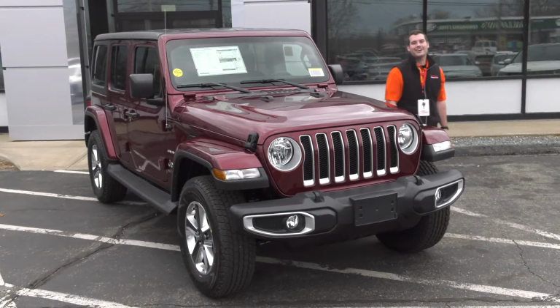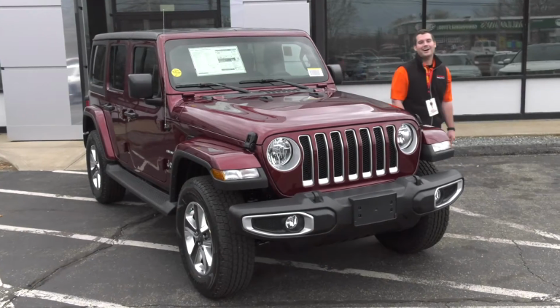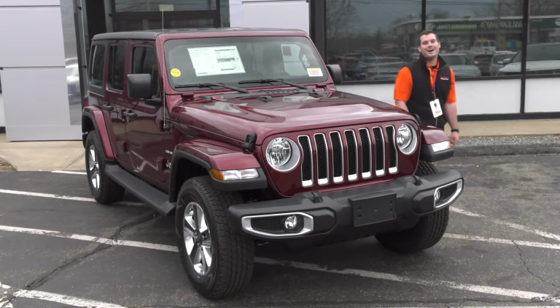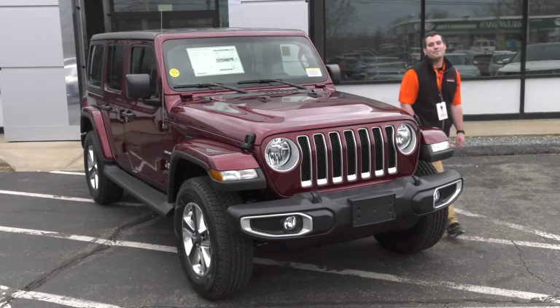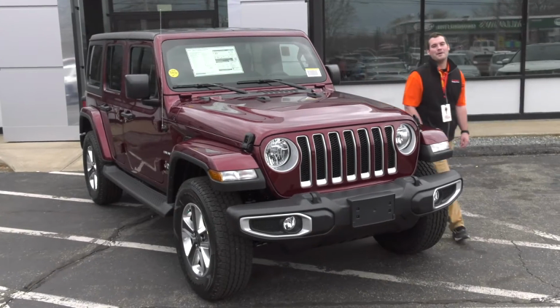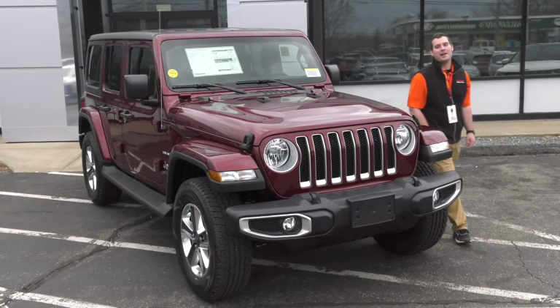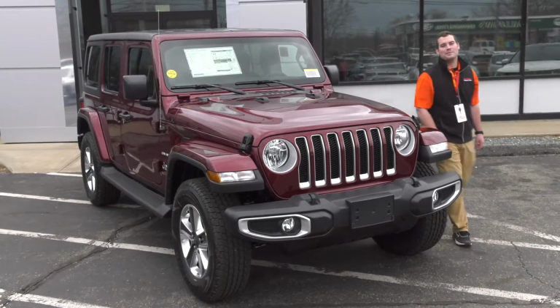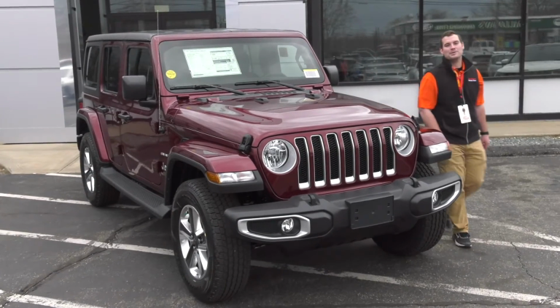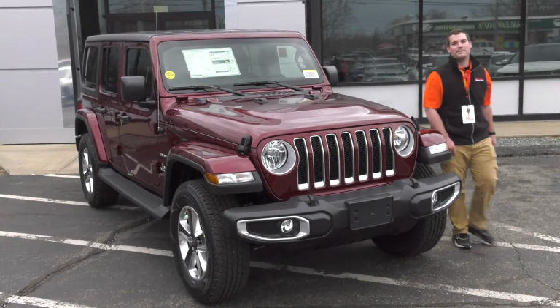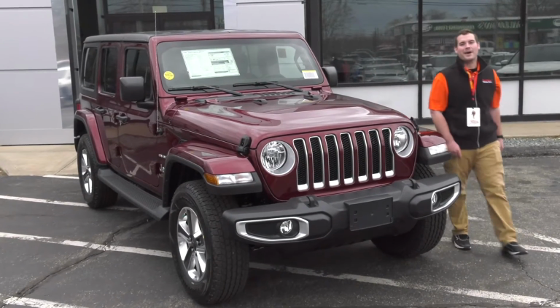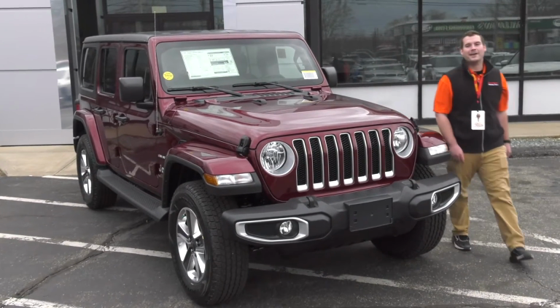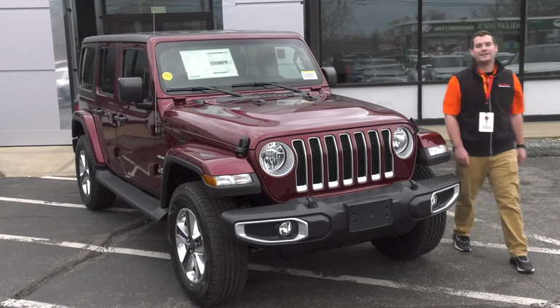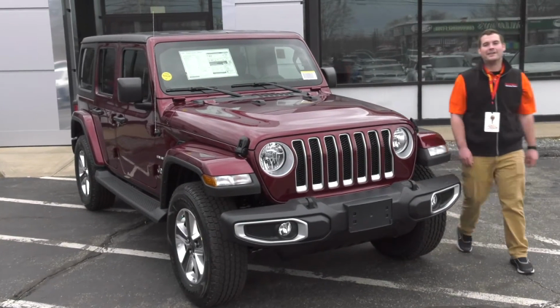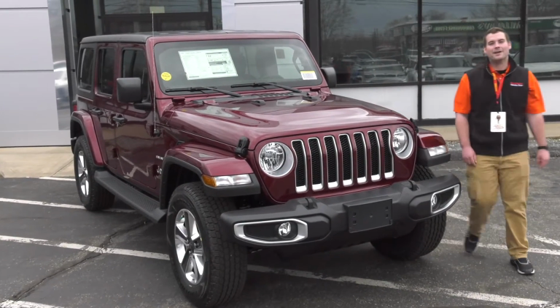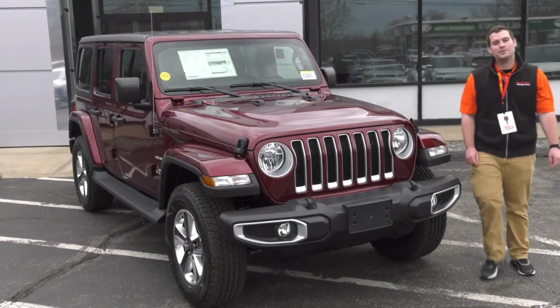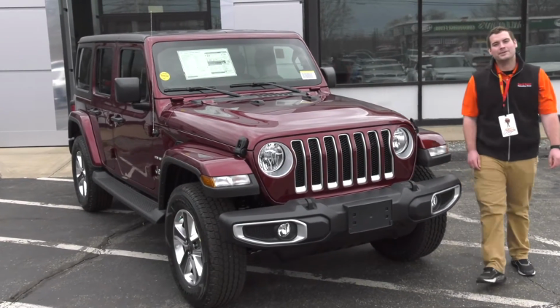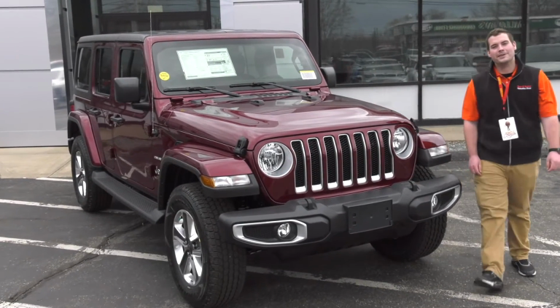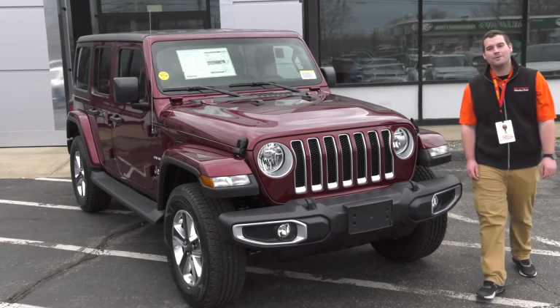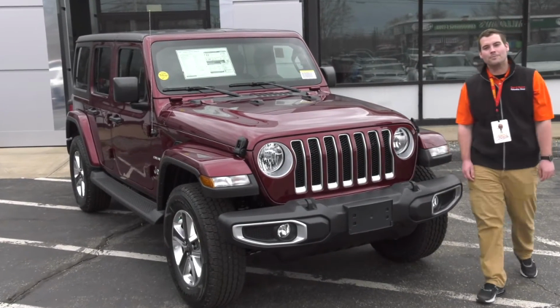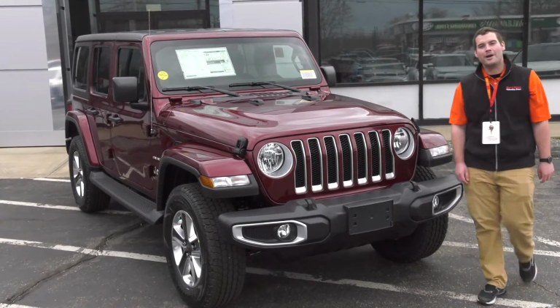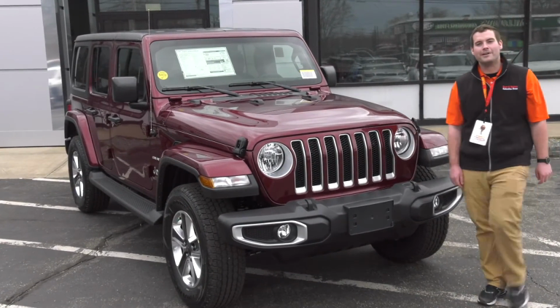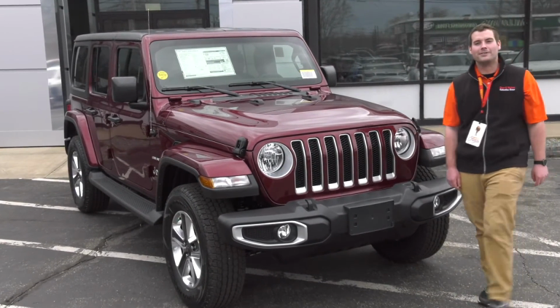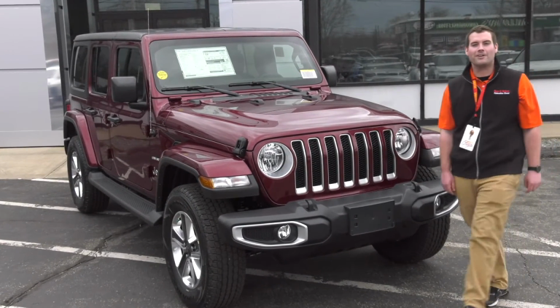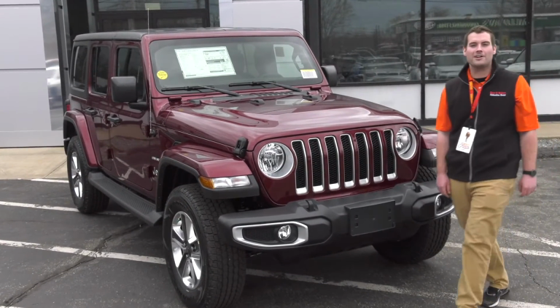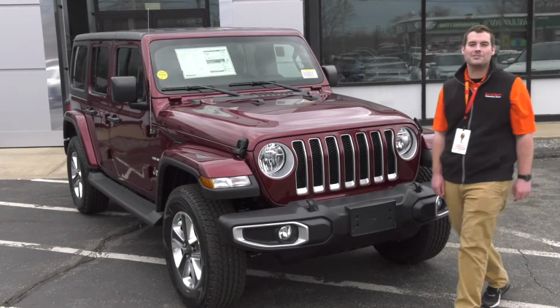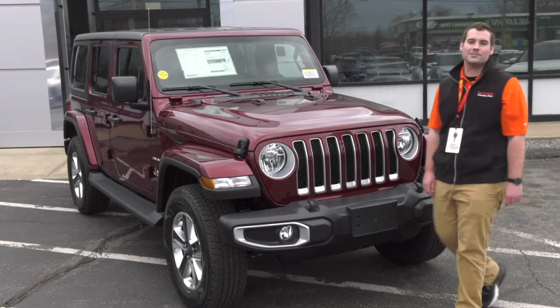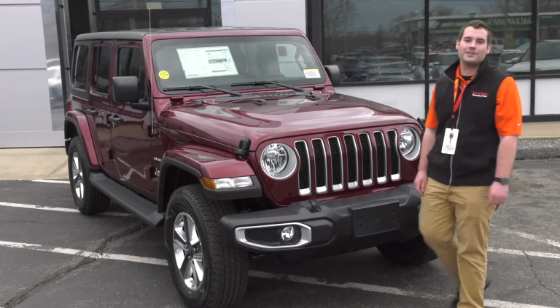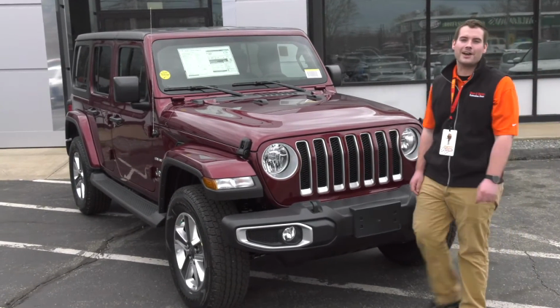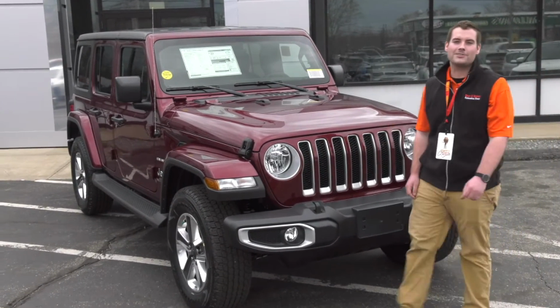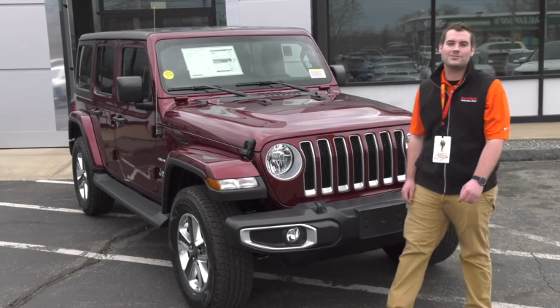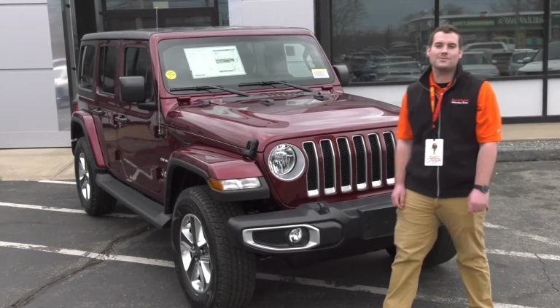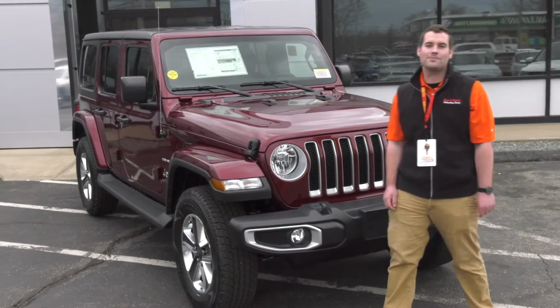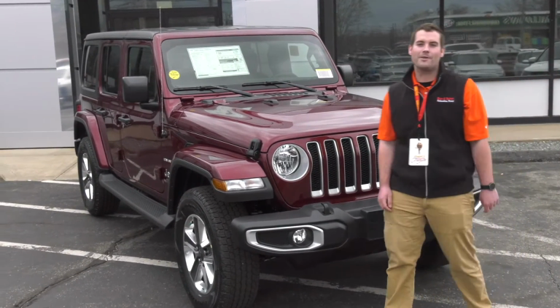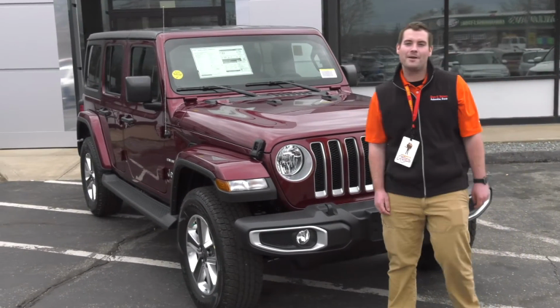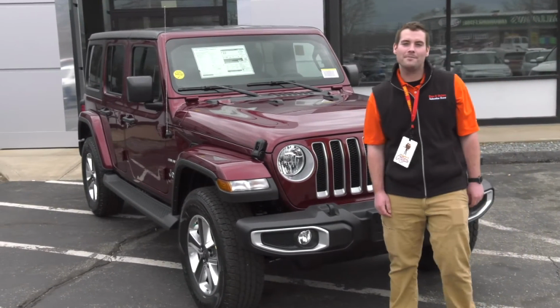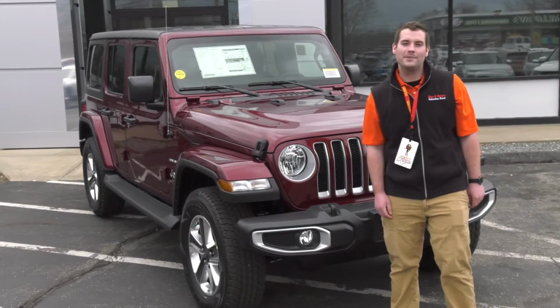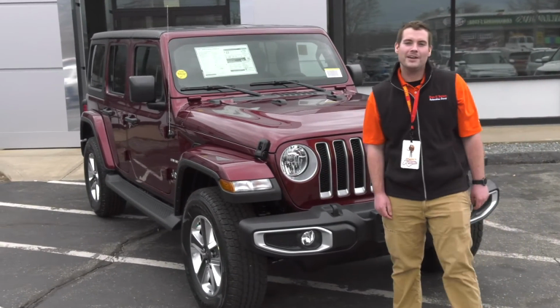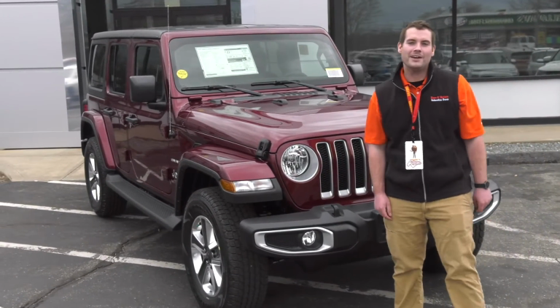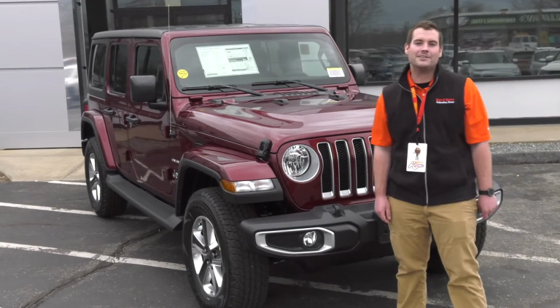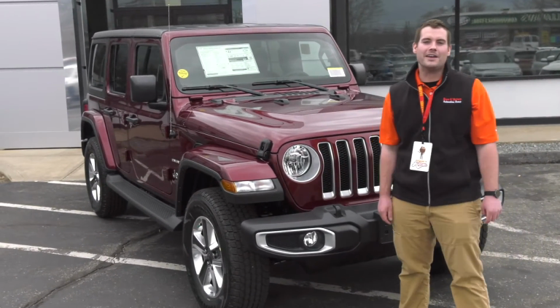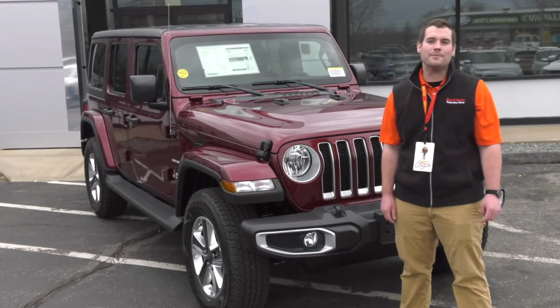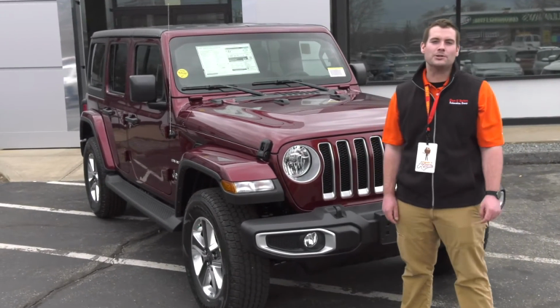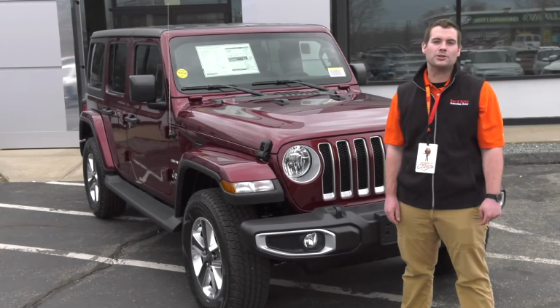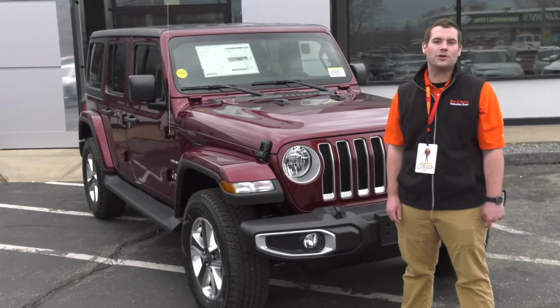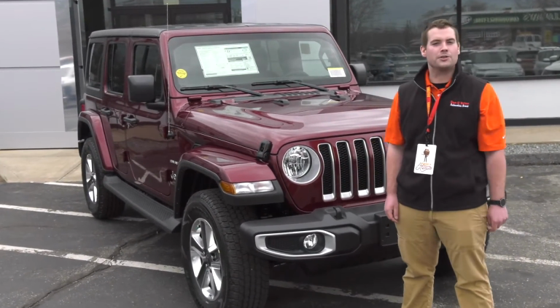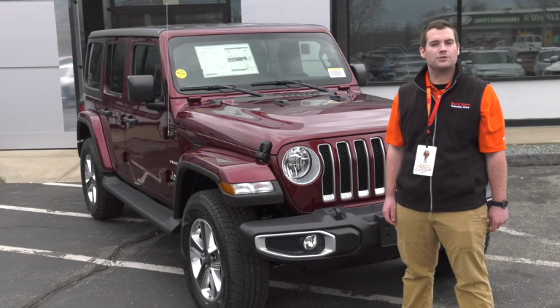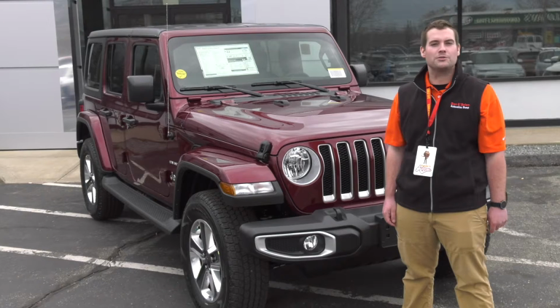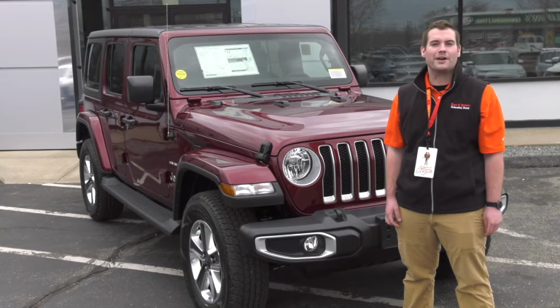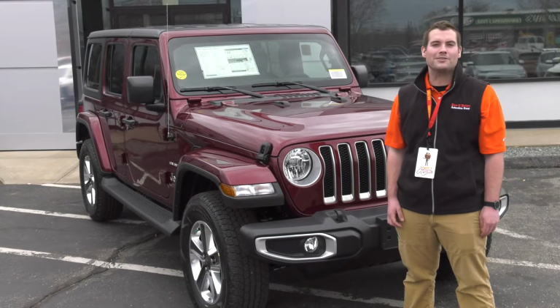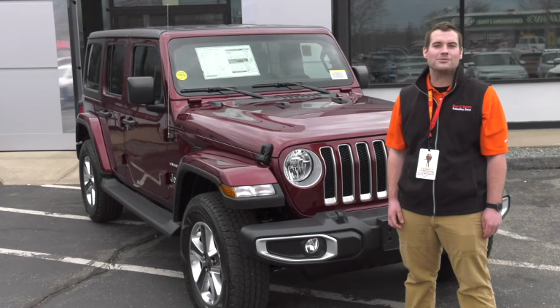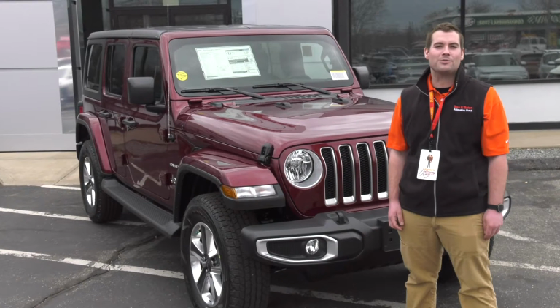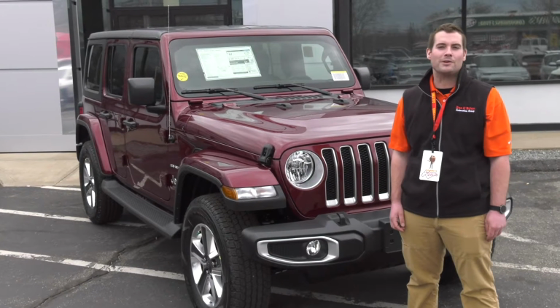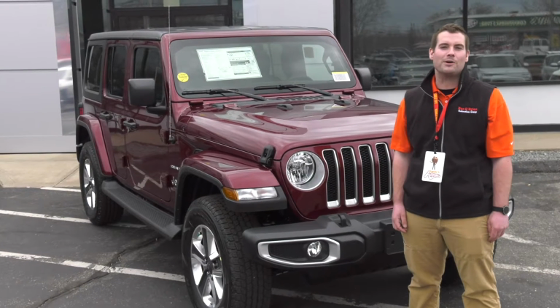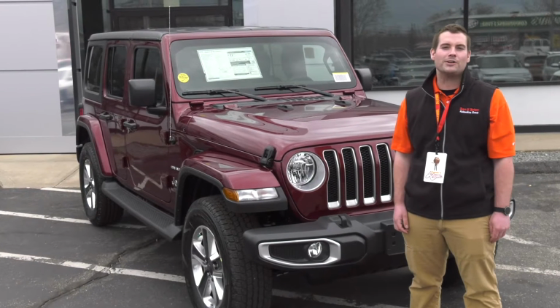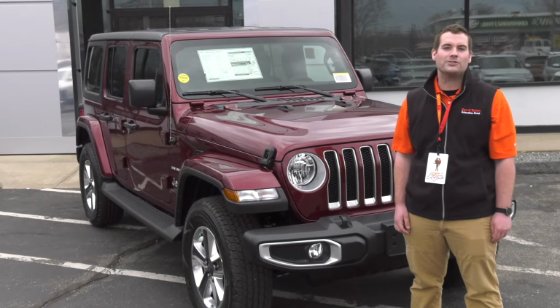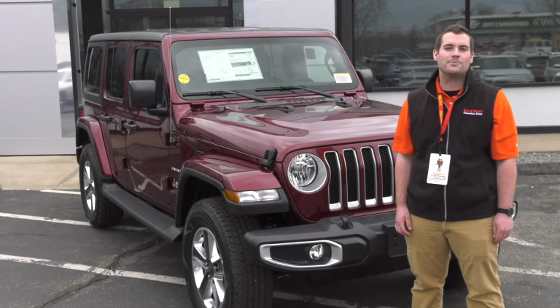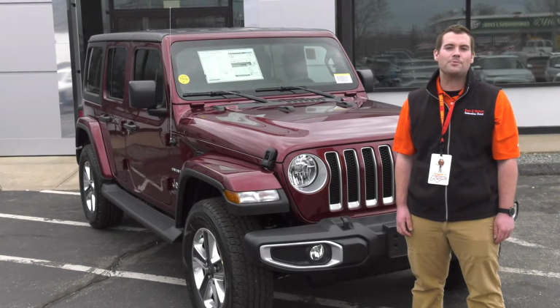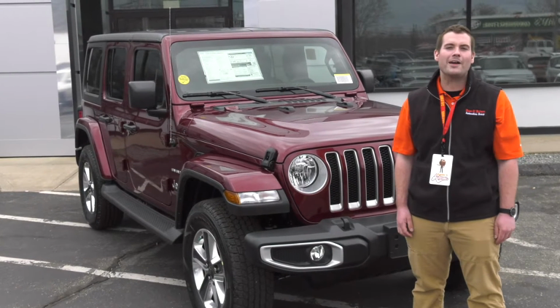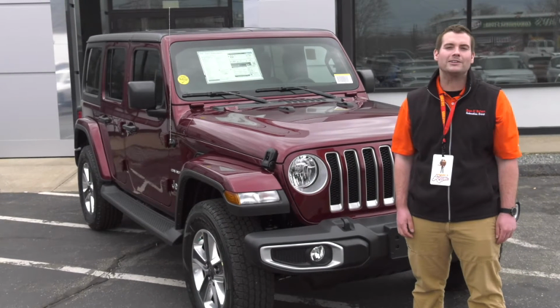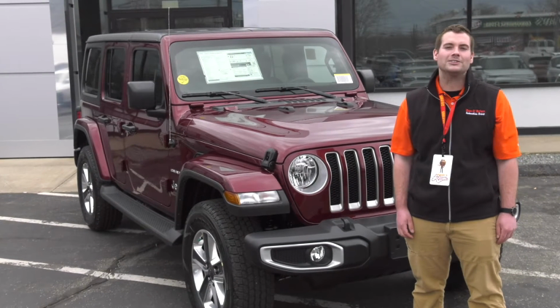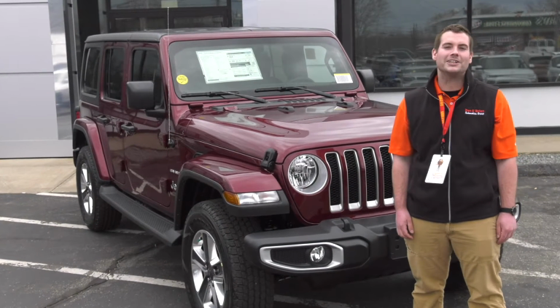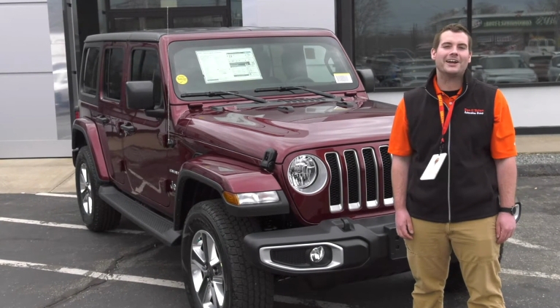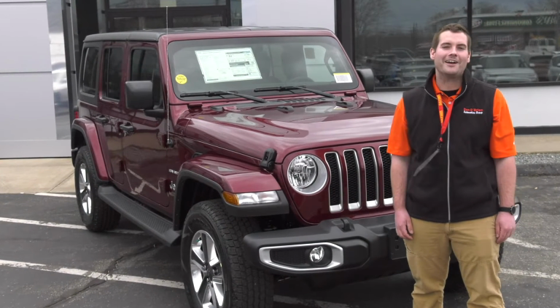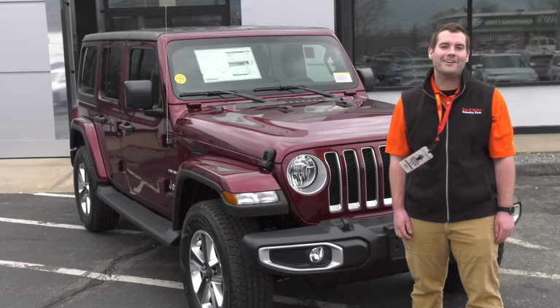Hi, my name is Ben and I'm with Dan O'Brien Chrysler Dodge Jeep Ram, and today I'm going to show you the 2021 Jeep Wrangler Sahara.